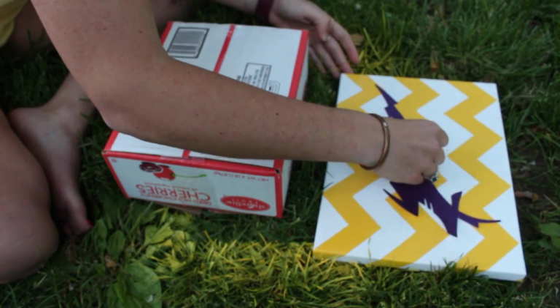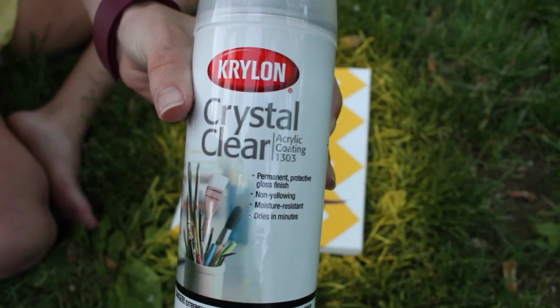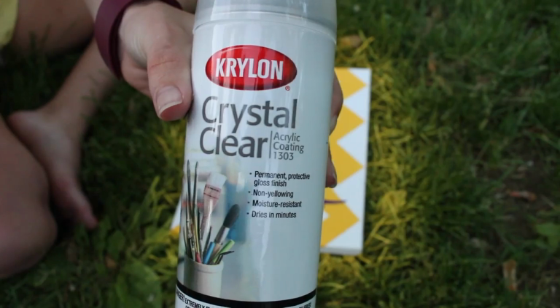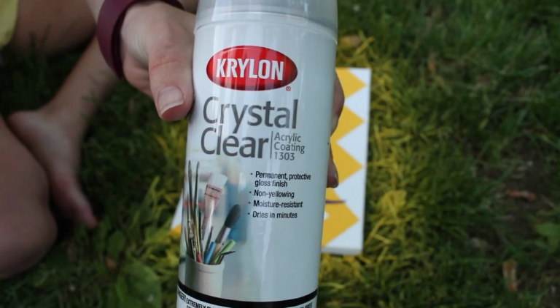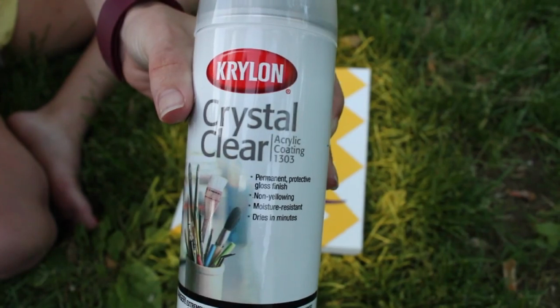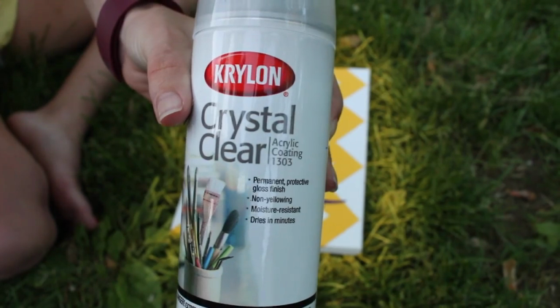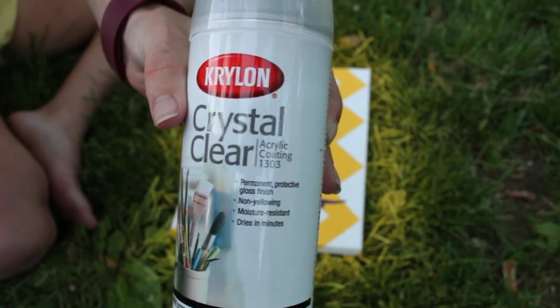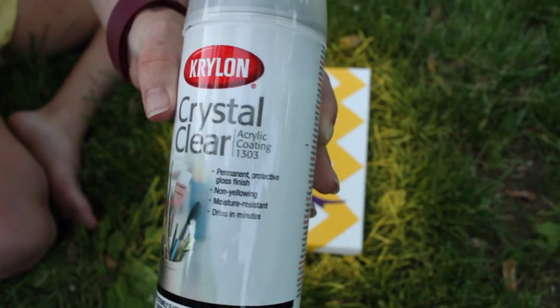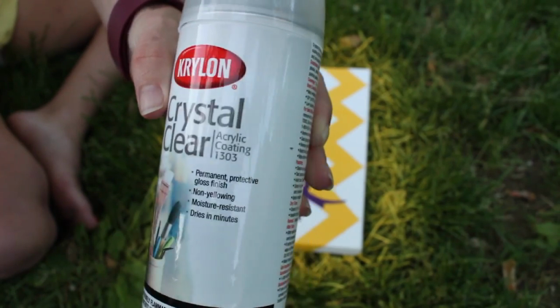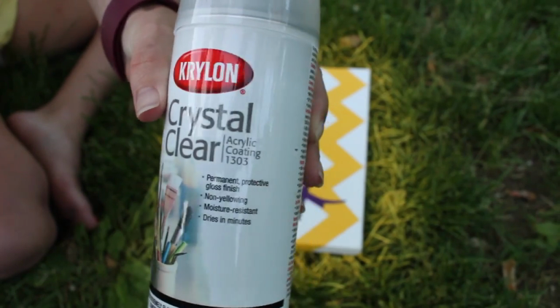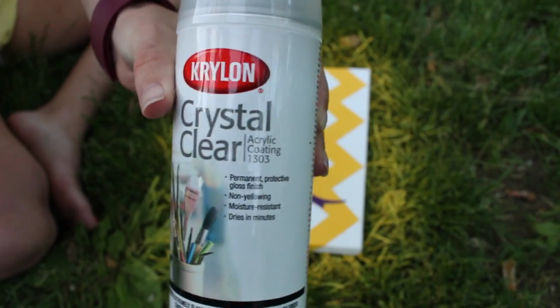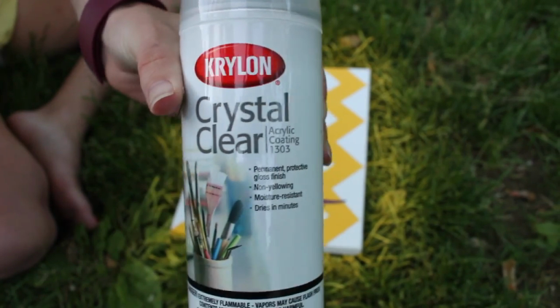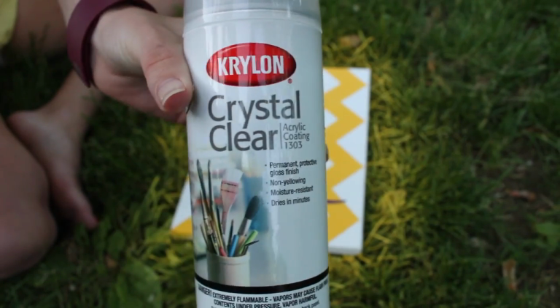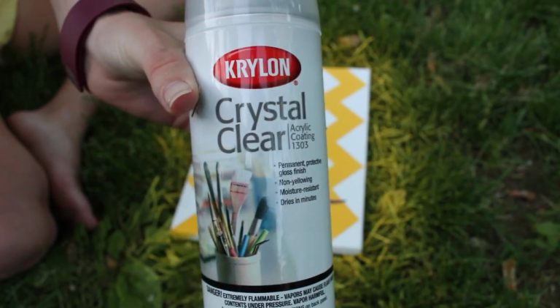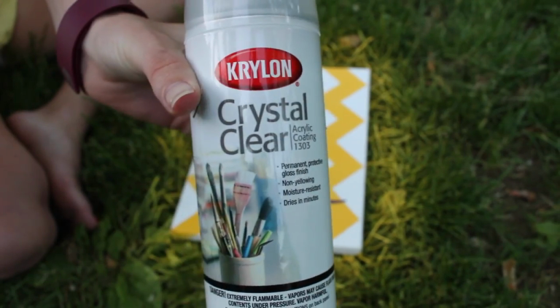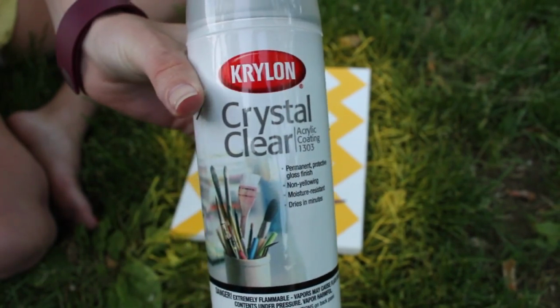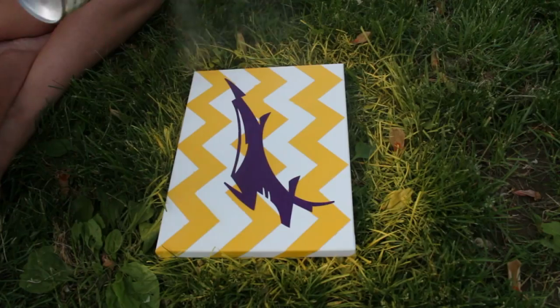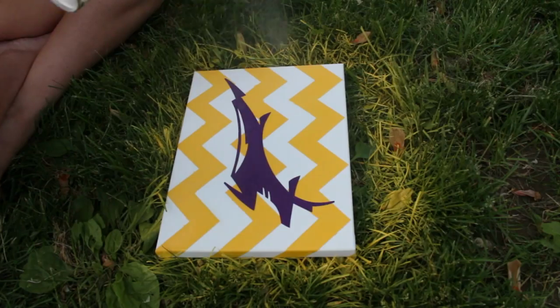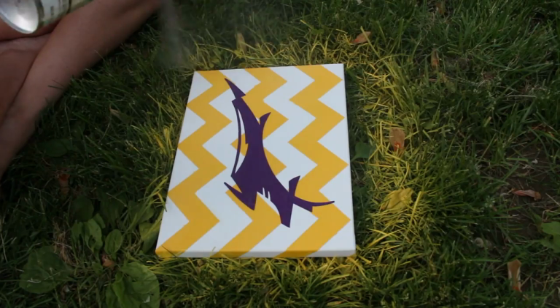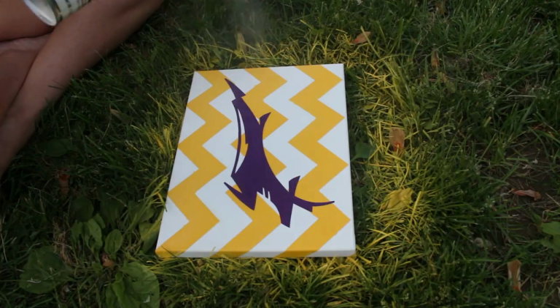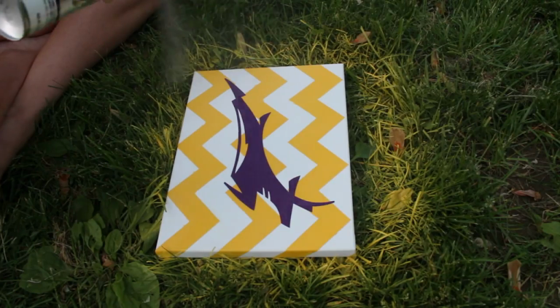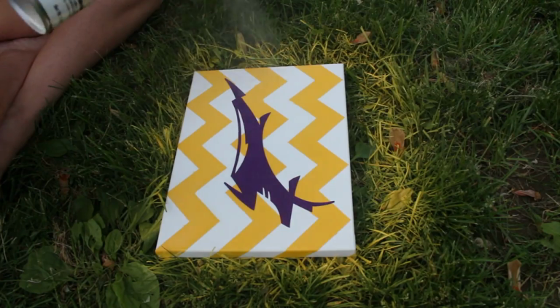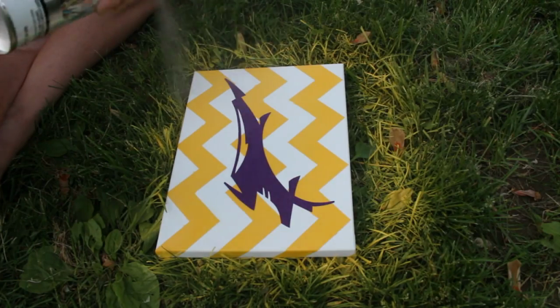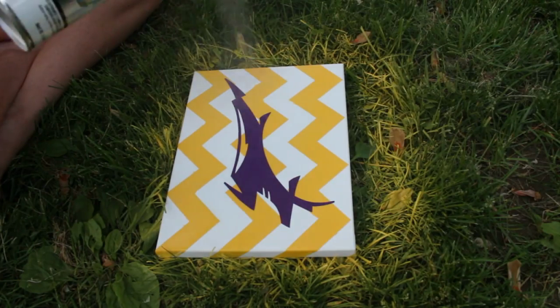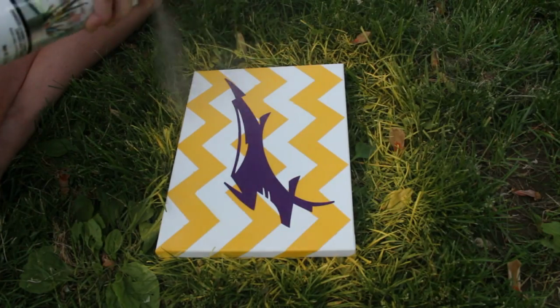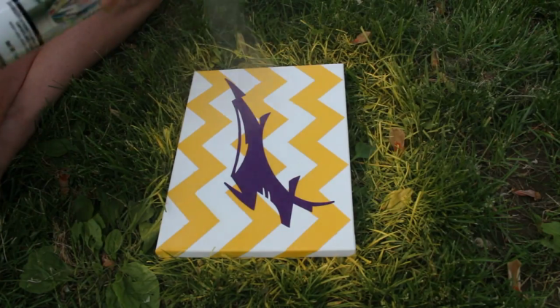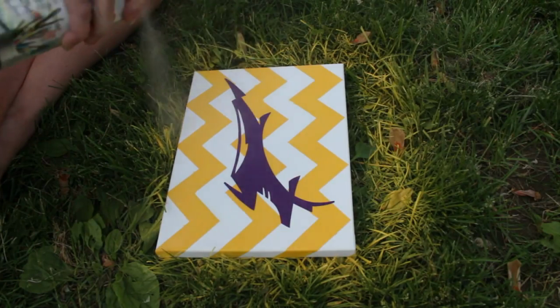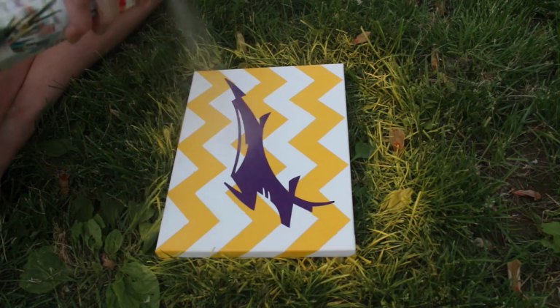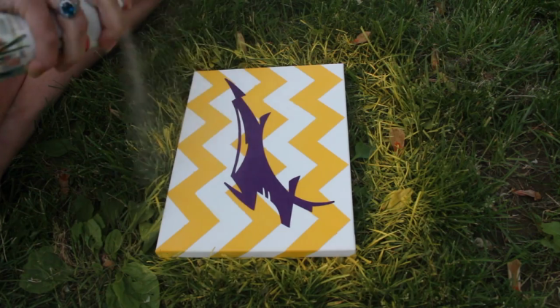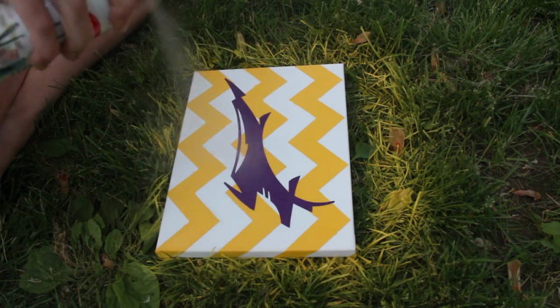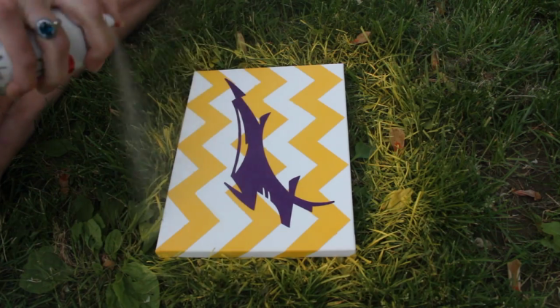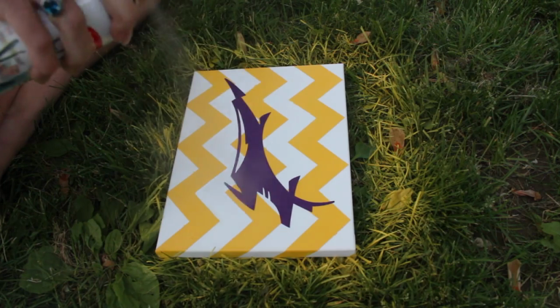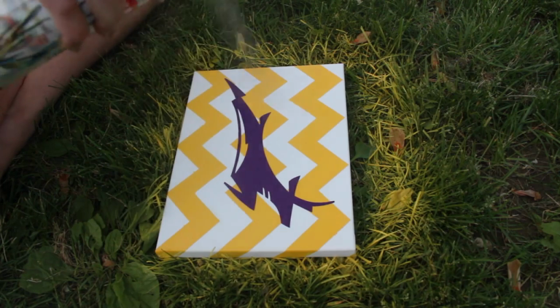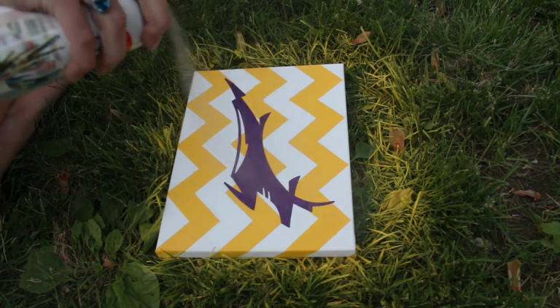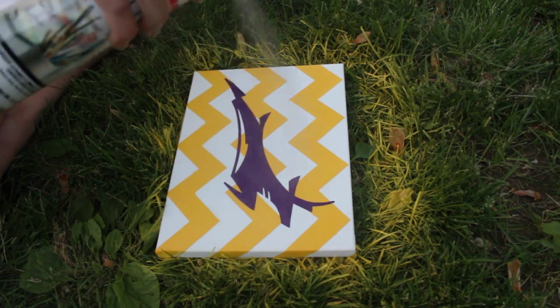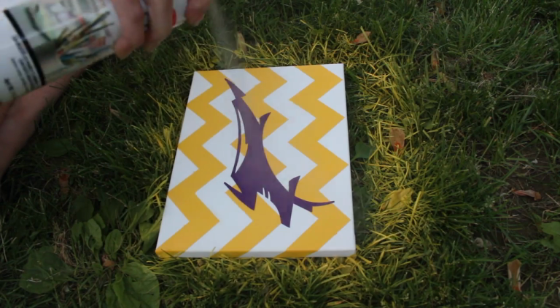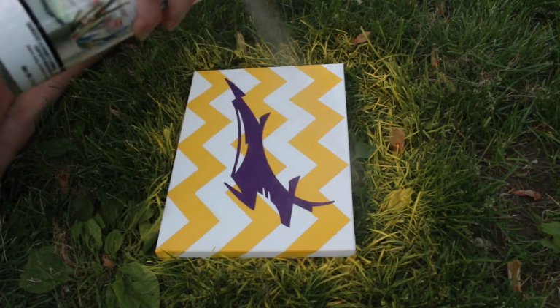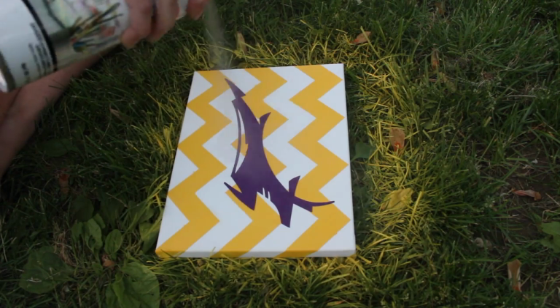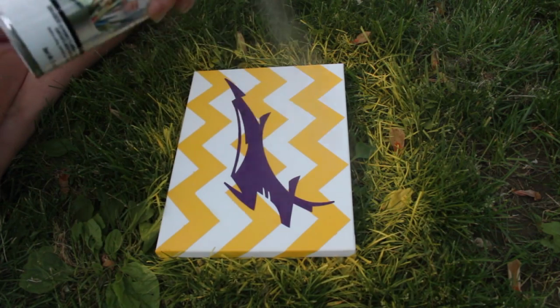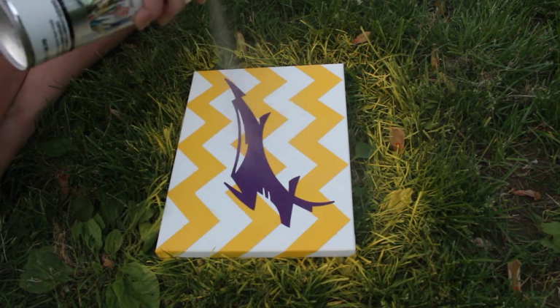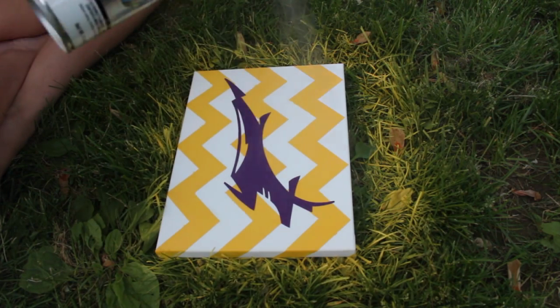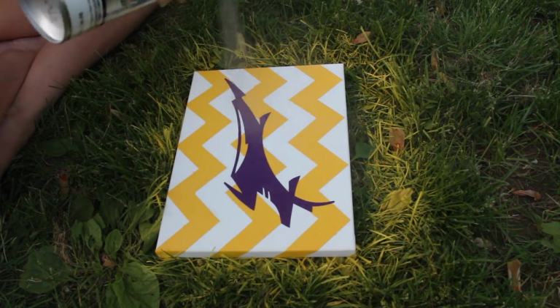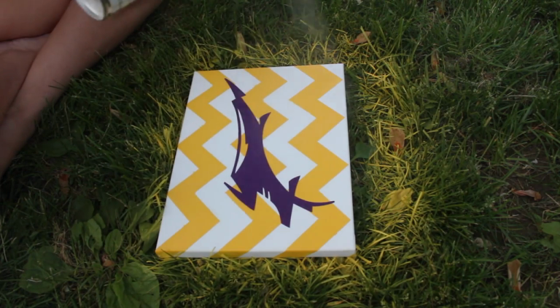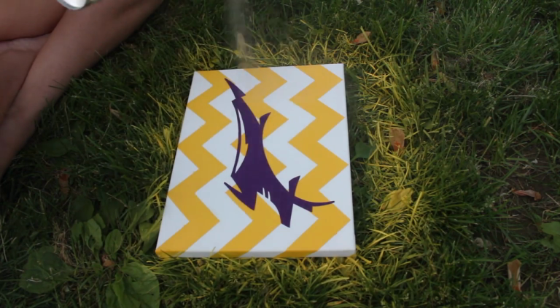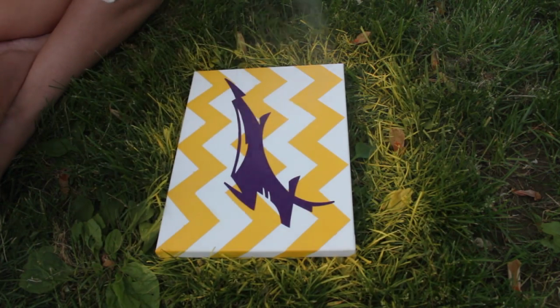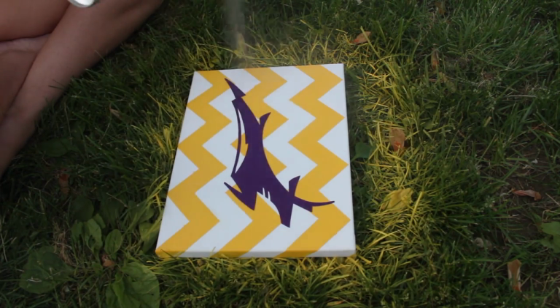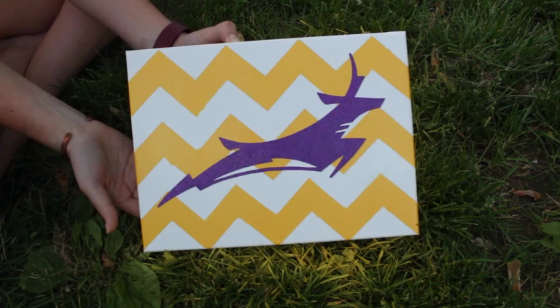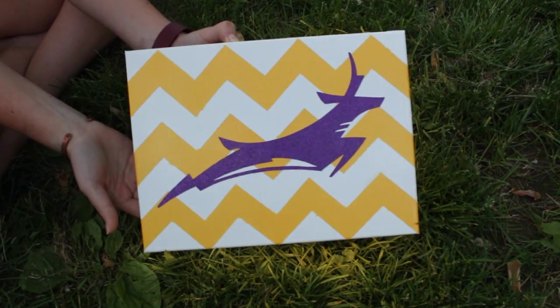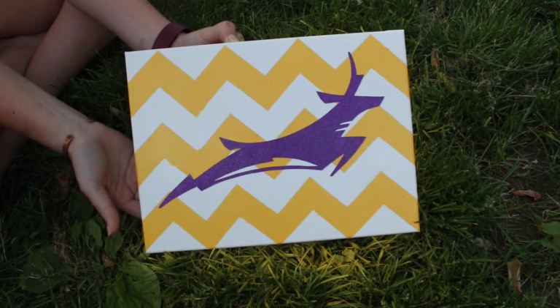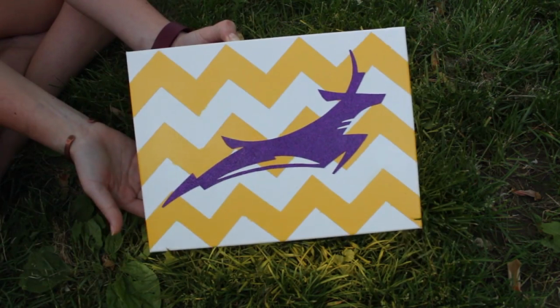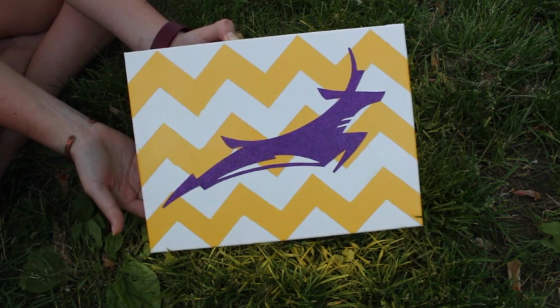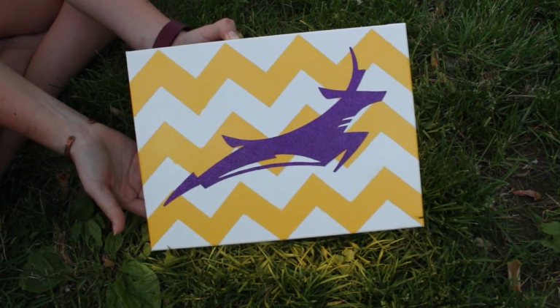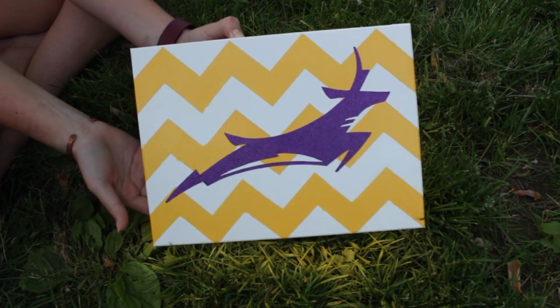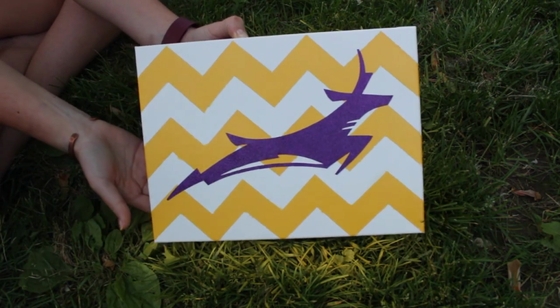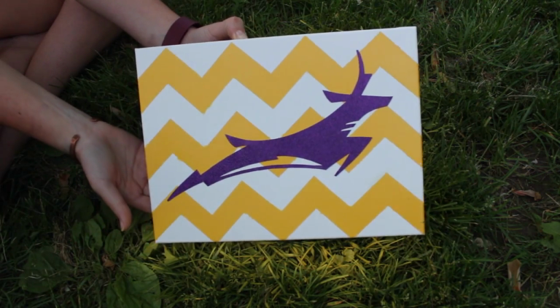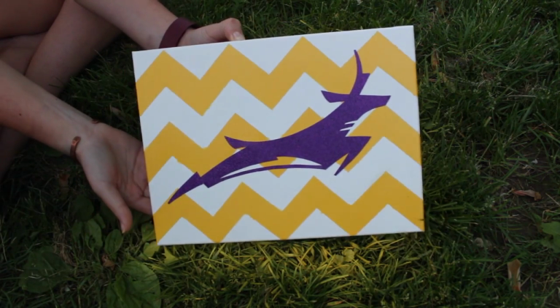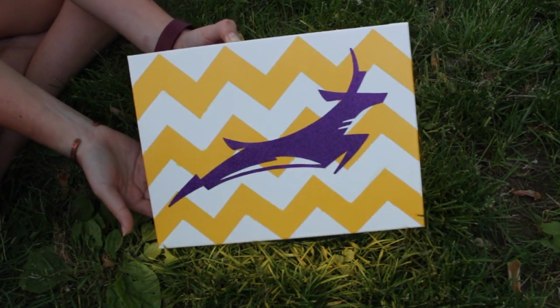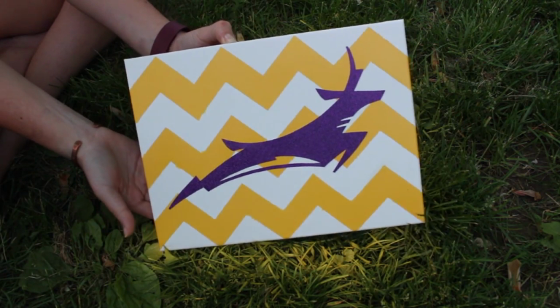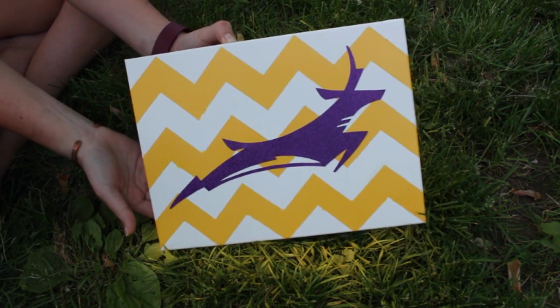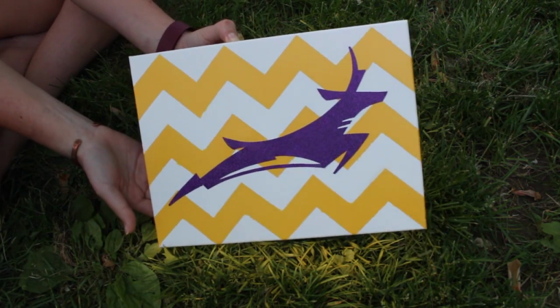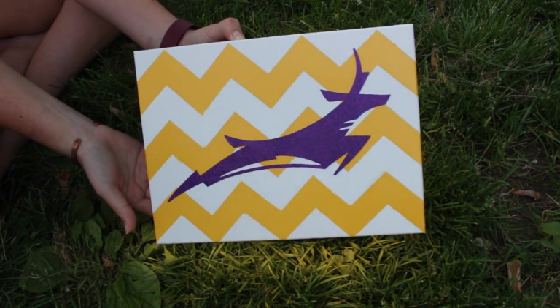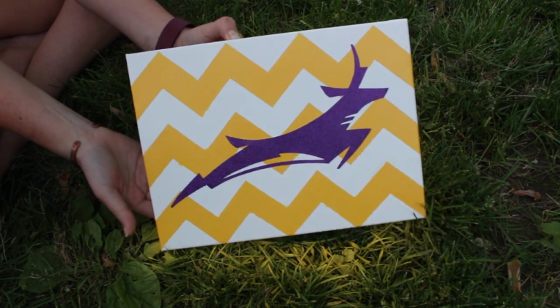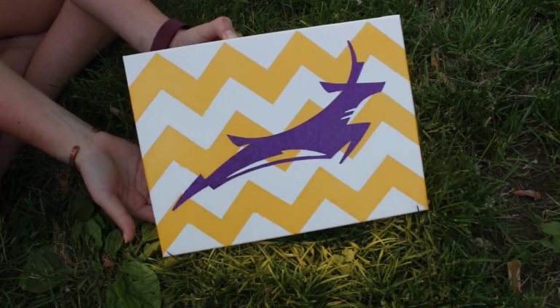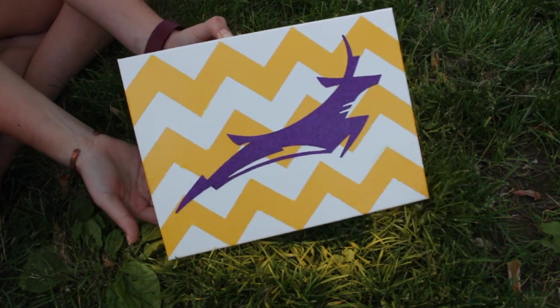Now it's time to finish it off. Take your acrylic spray and give the canvas a good spray. This will protect the picture from damage.